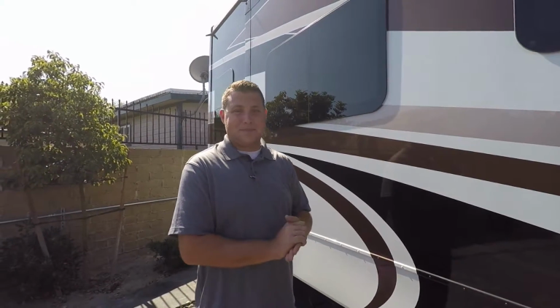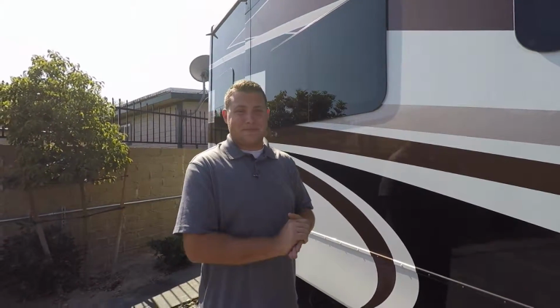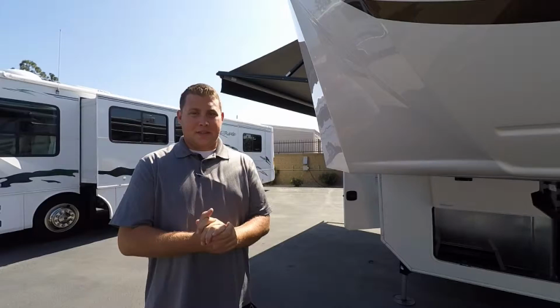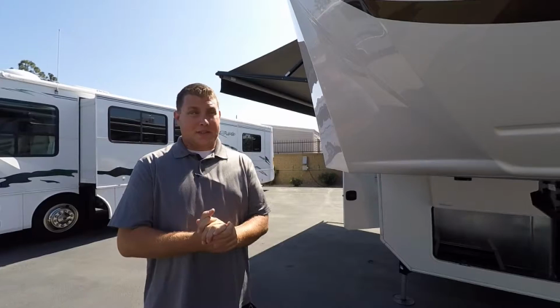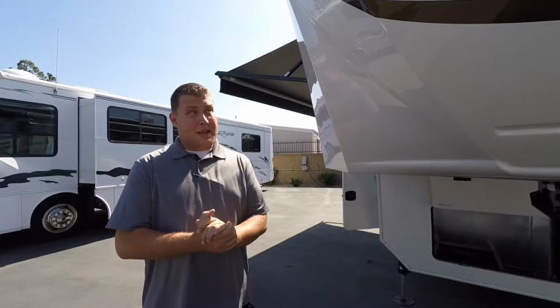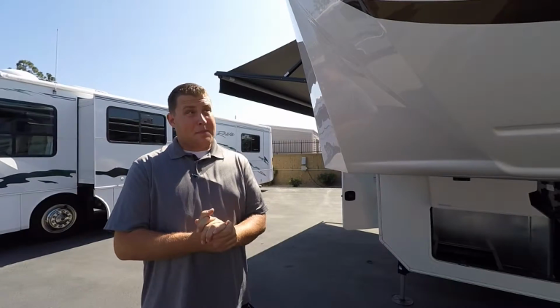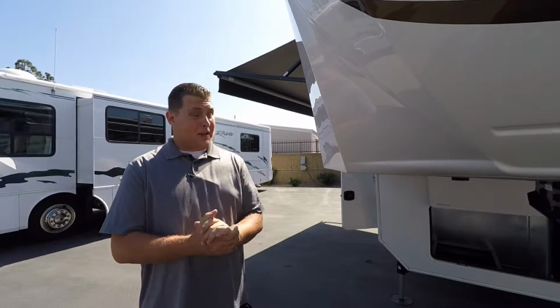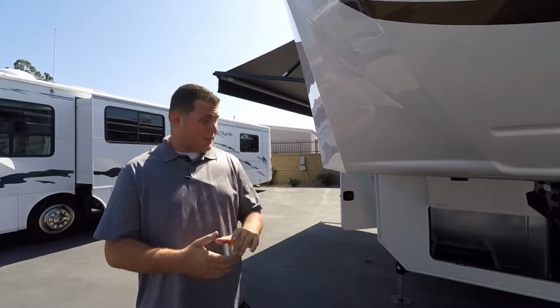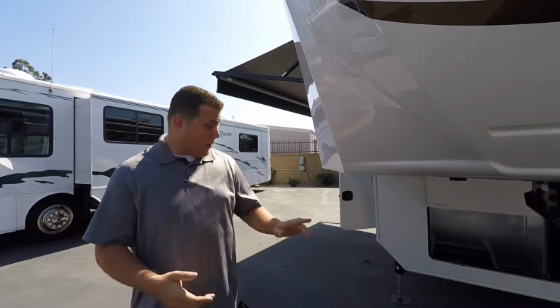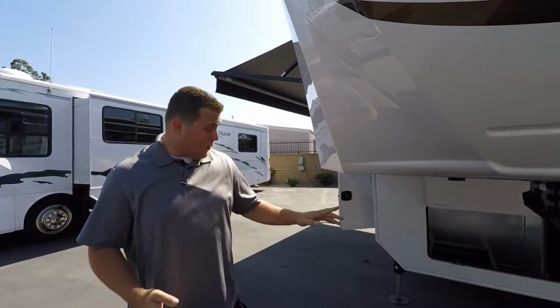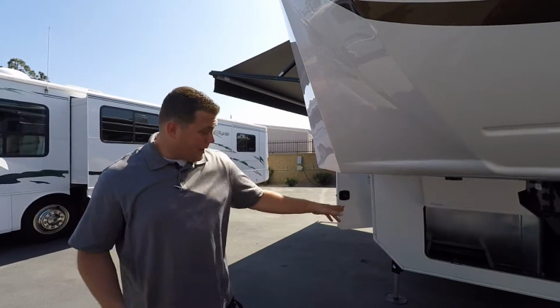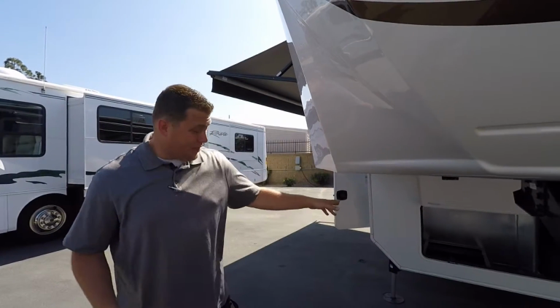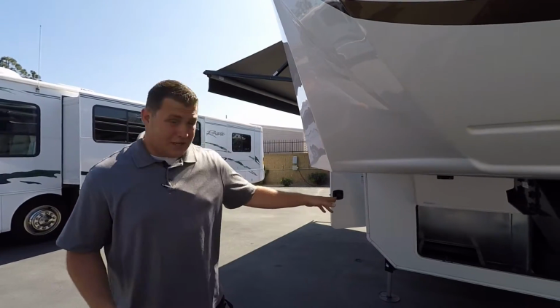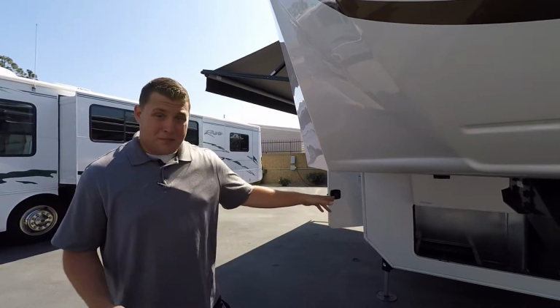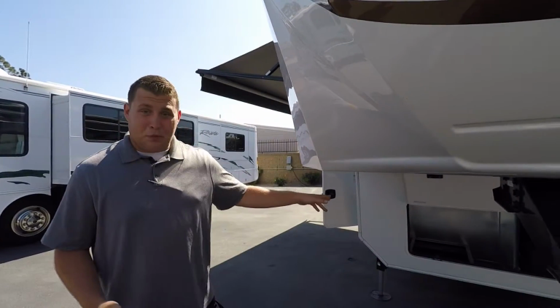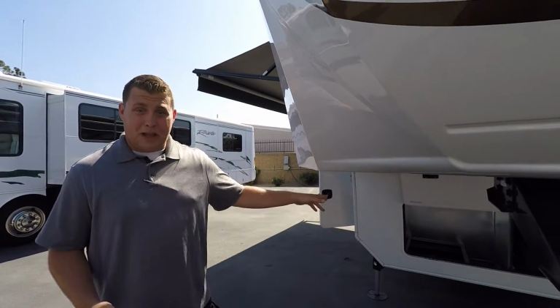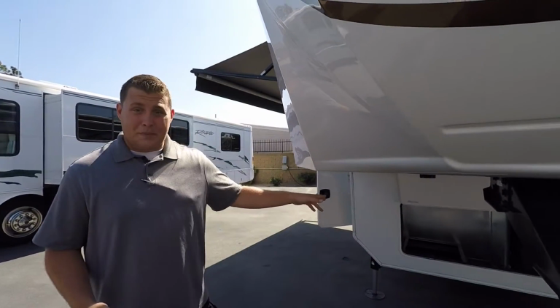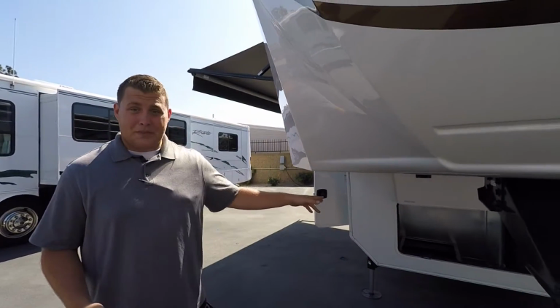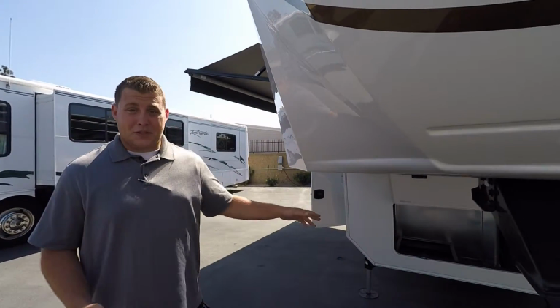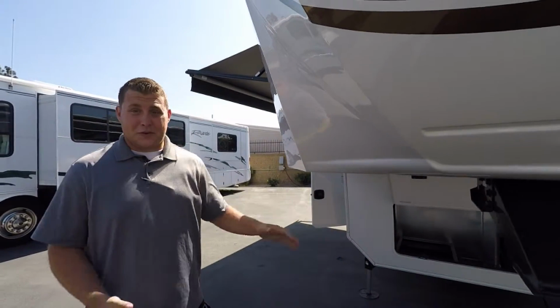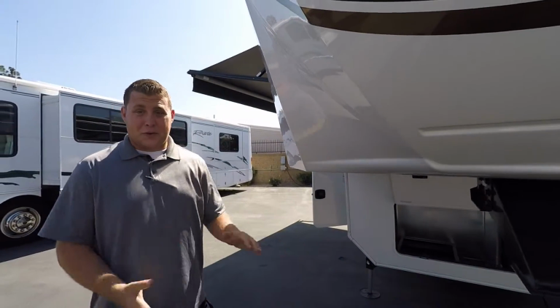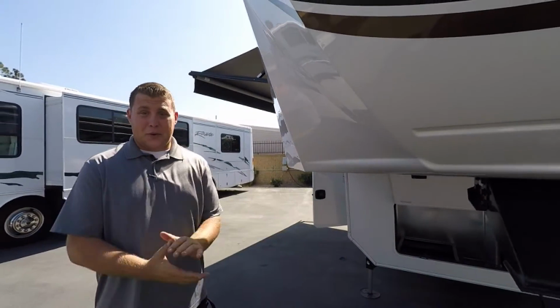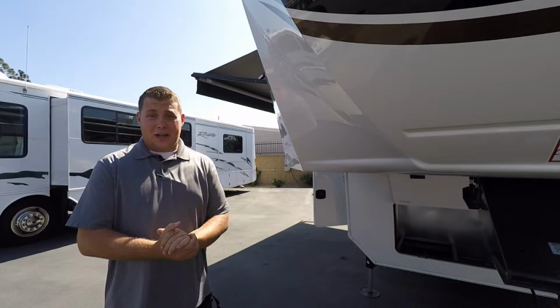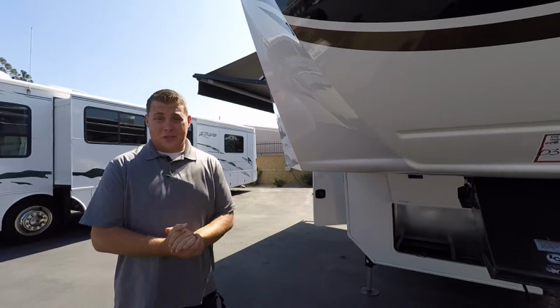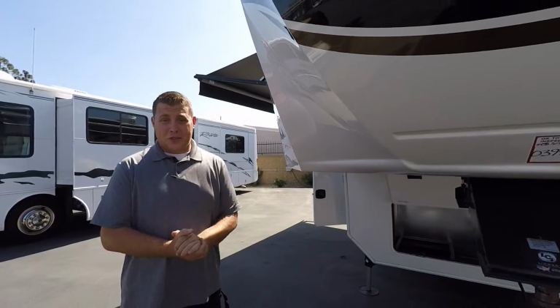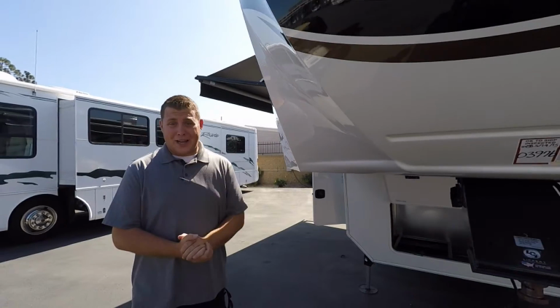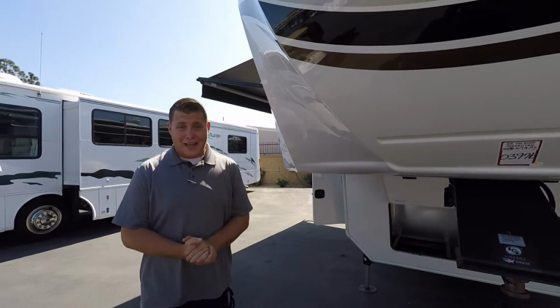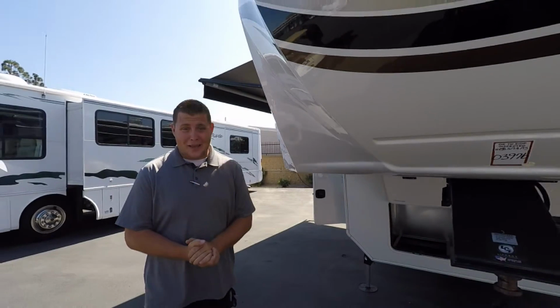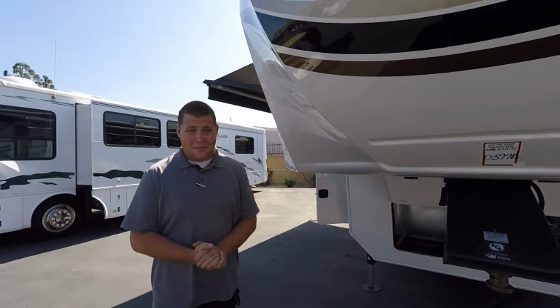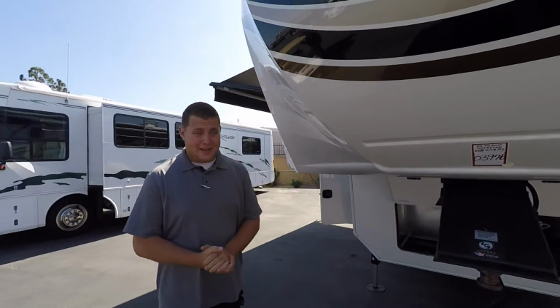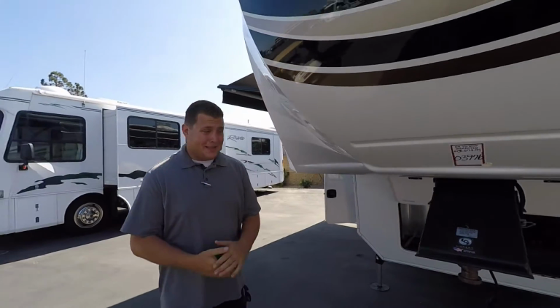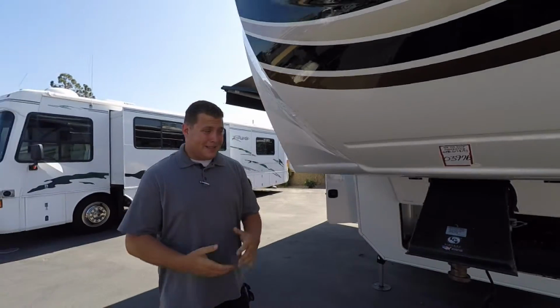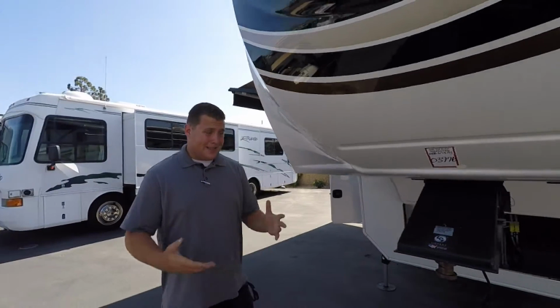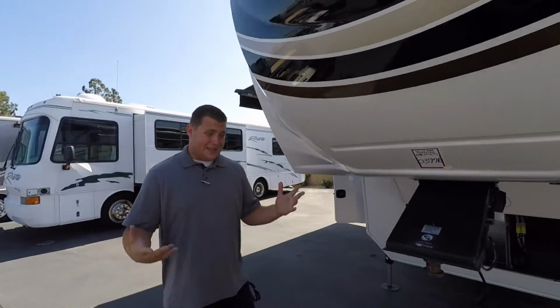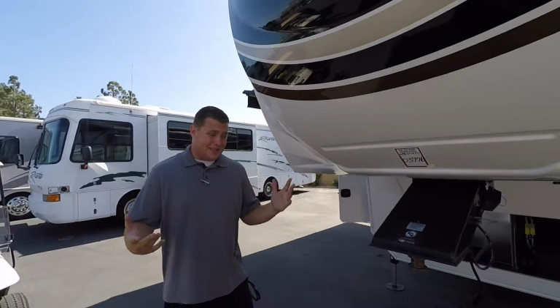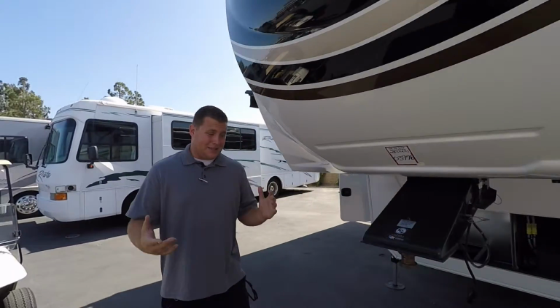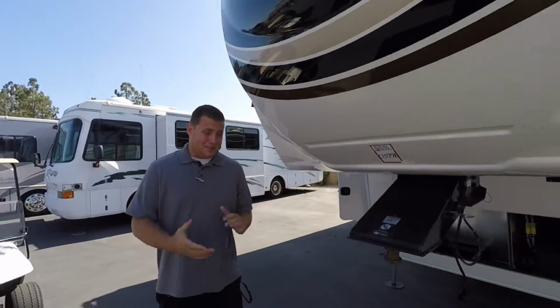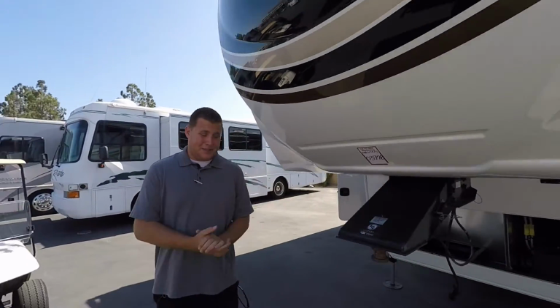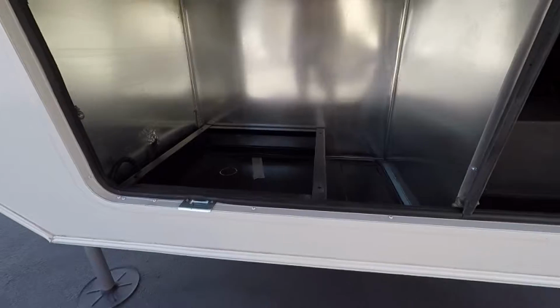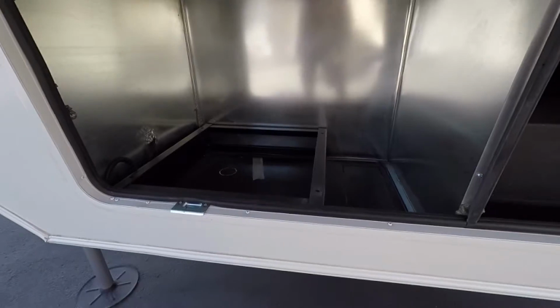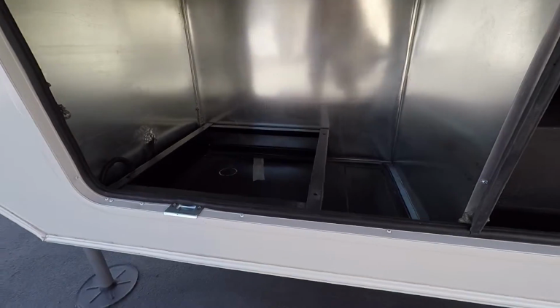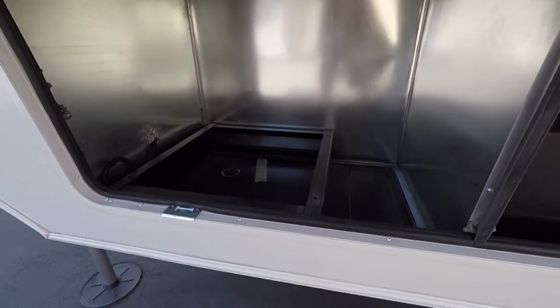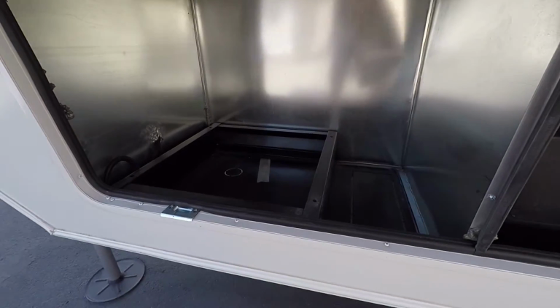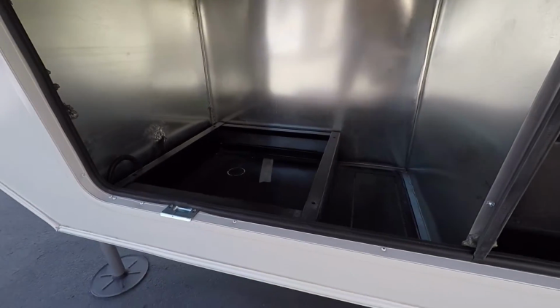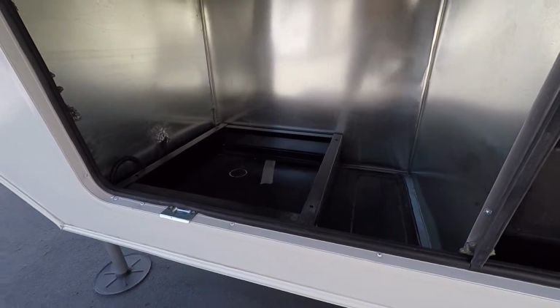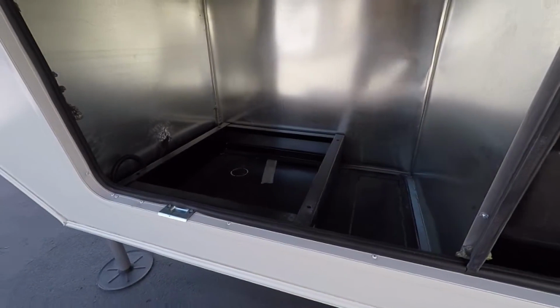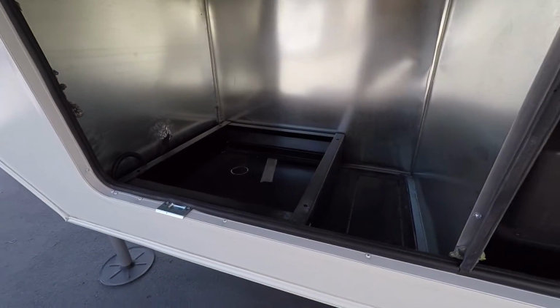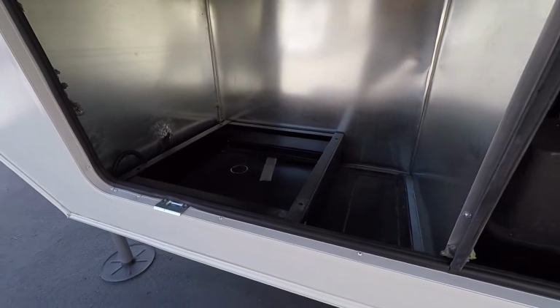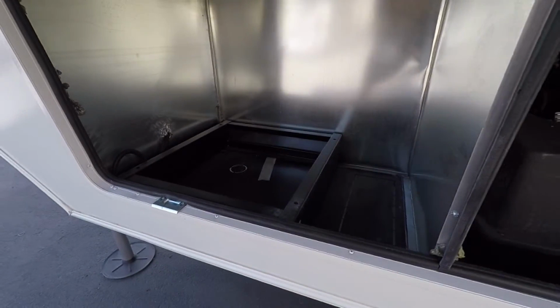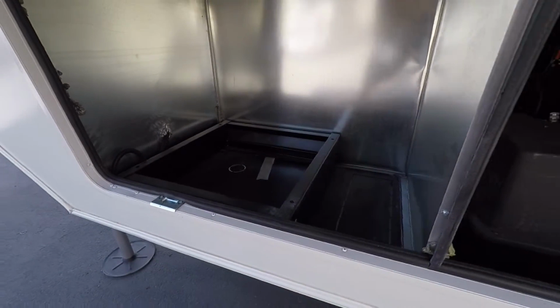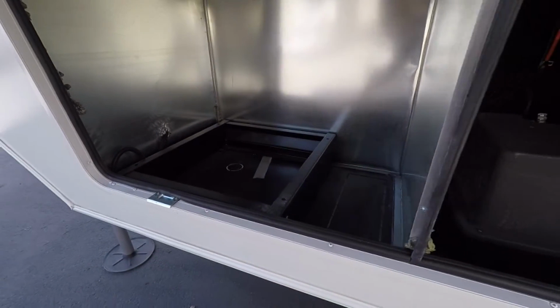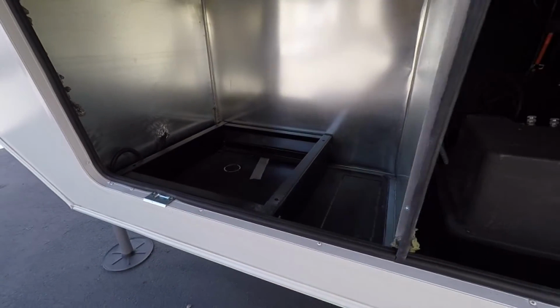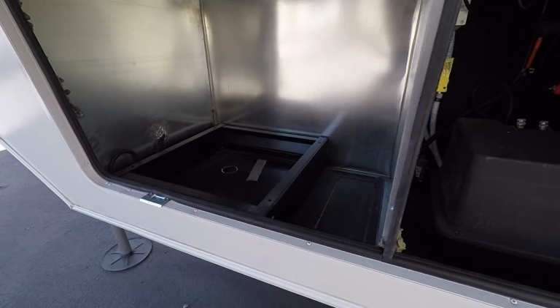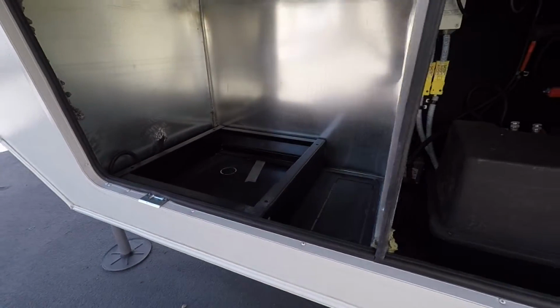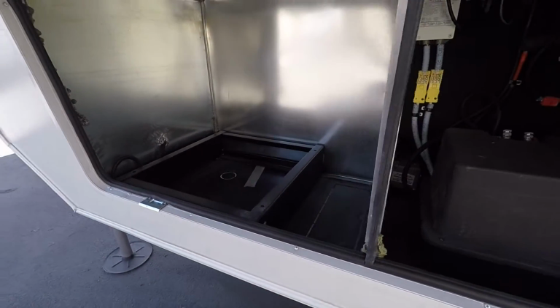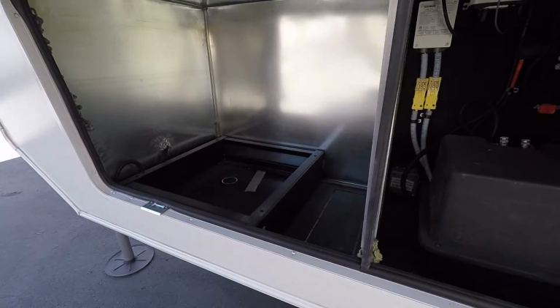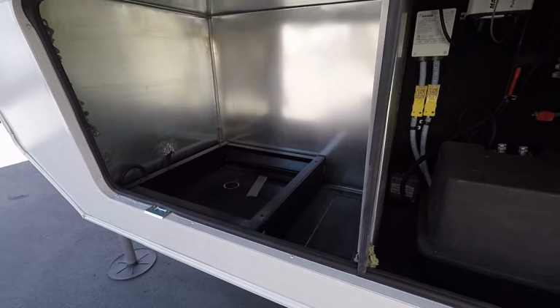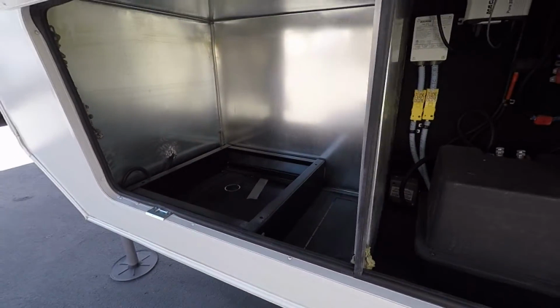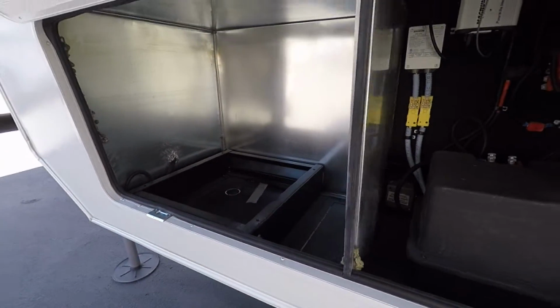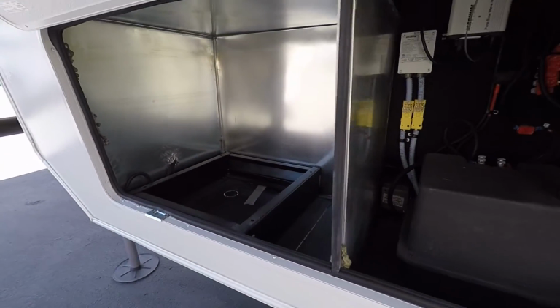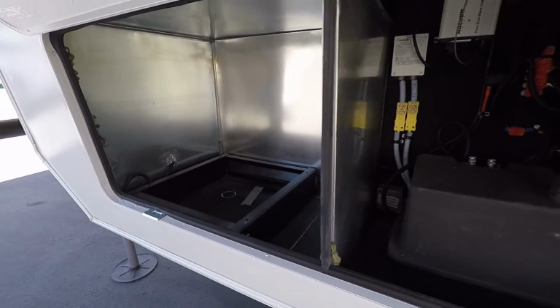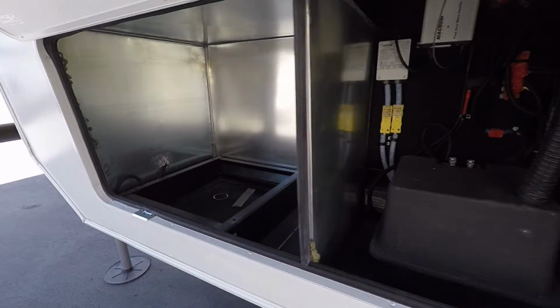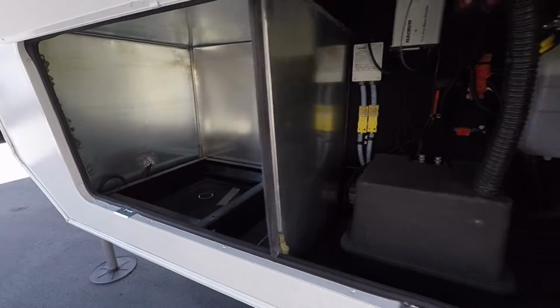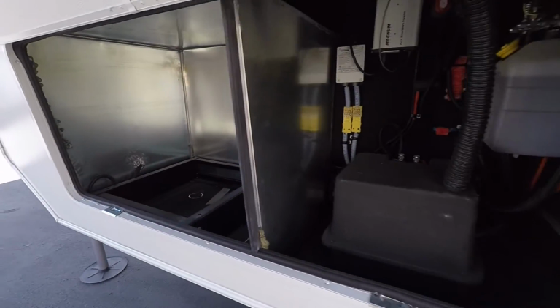You could open them up in the rain and still get some cross ventilation inside your coach. This Landmark is already generator prepped, so going out dry camping is not a problem — we can install that generator here at Dennis Dillon.